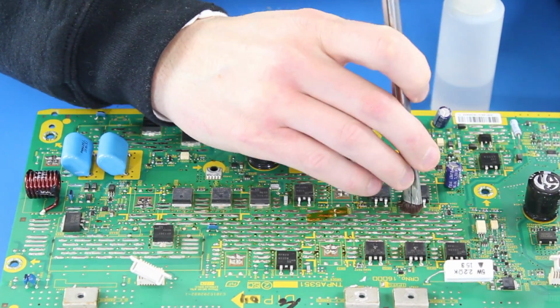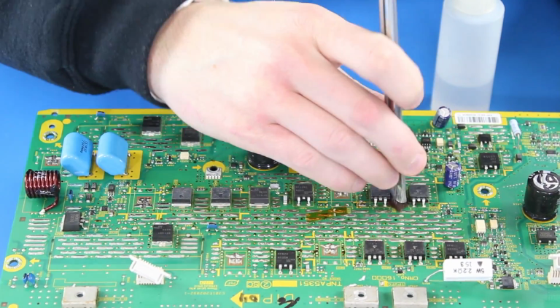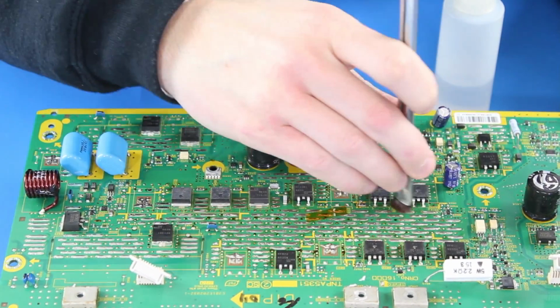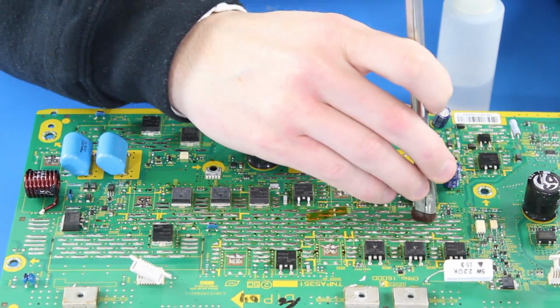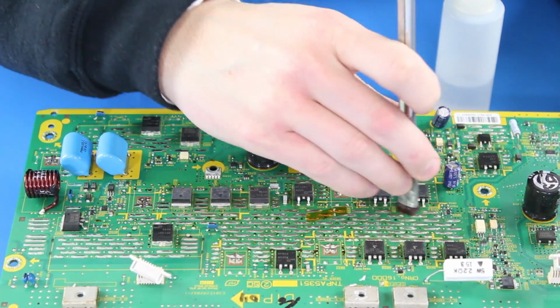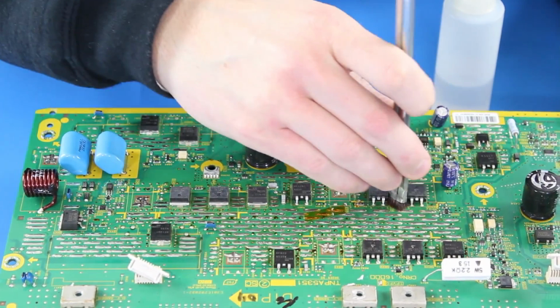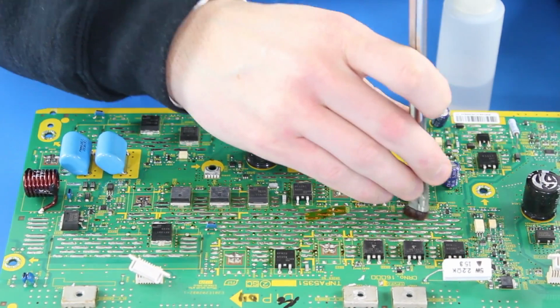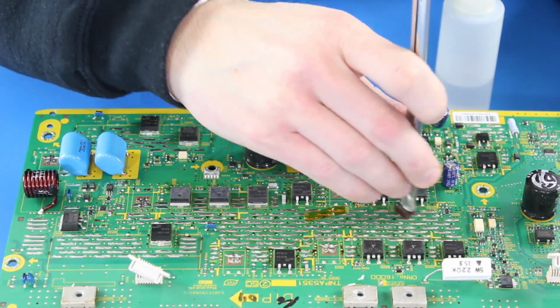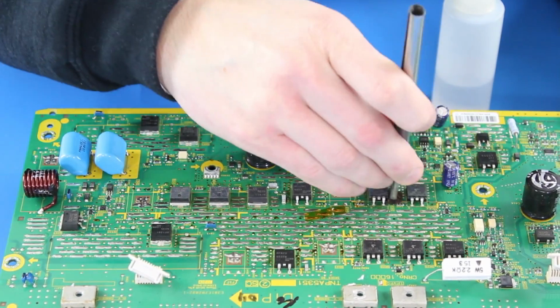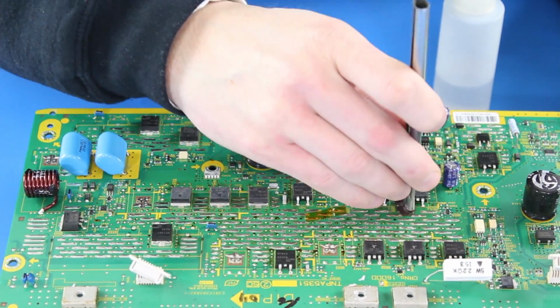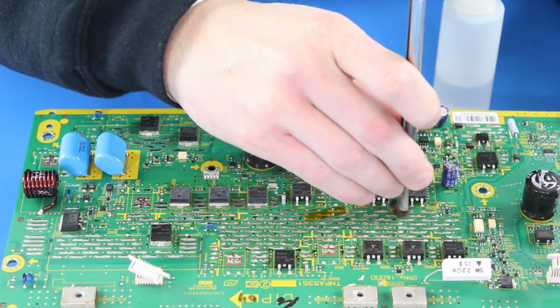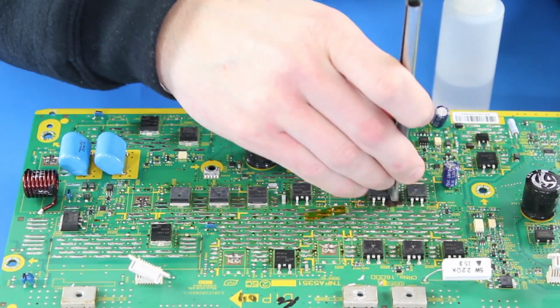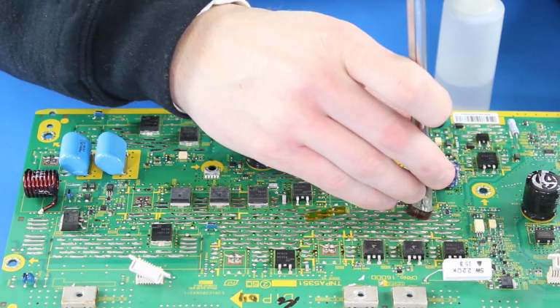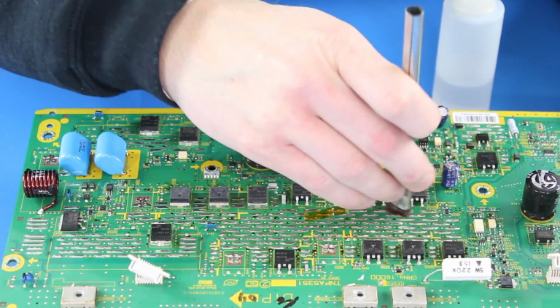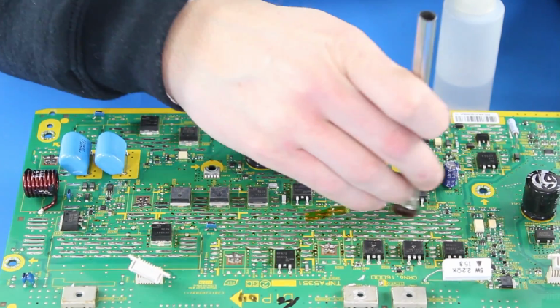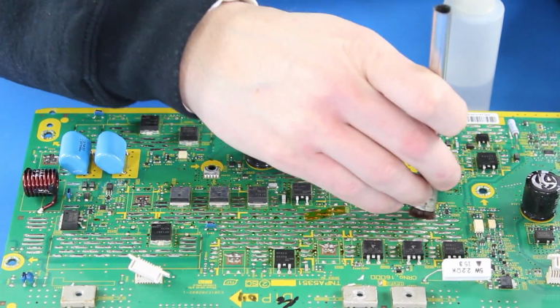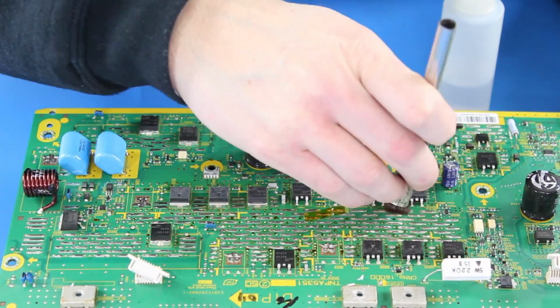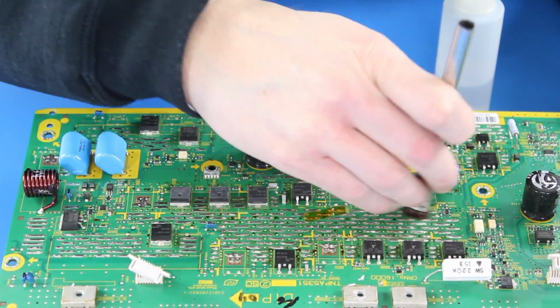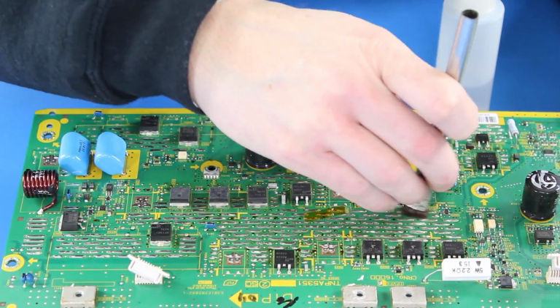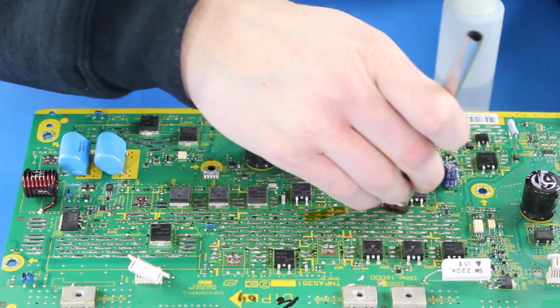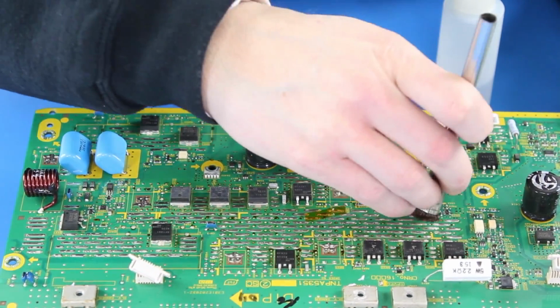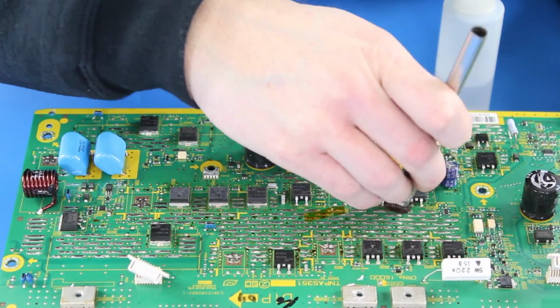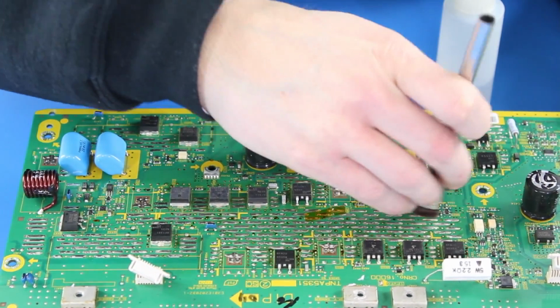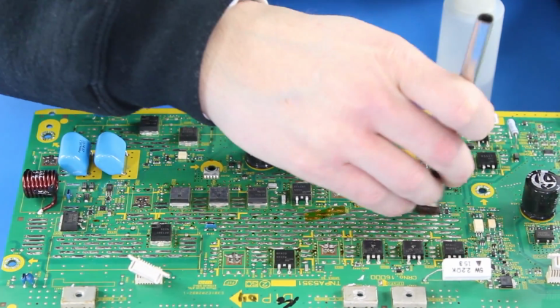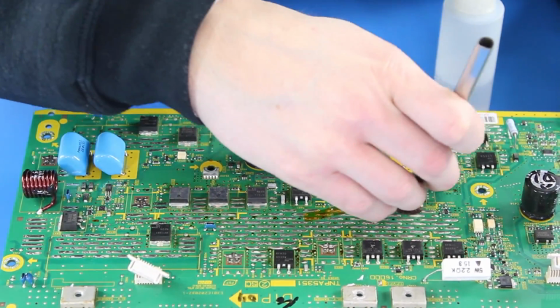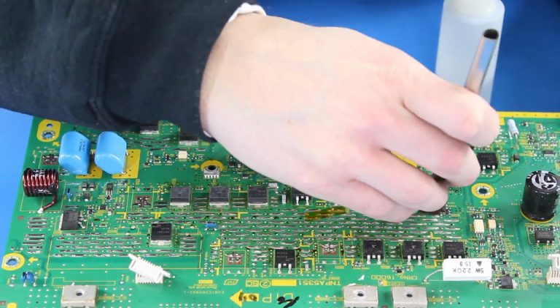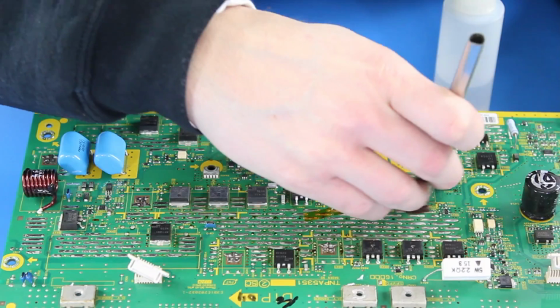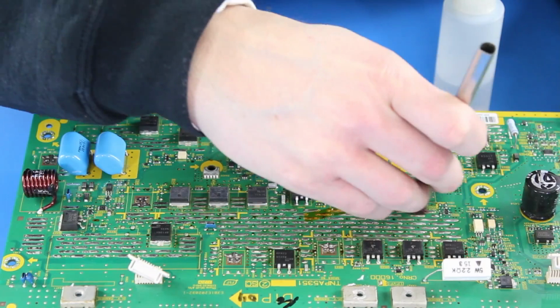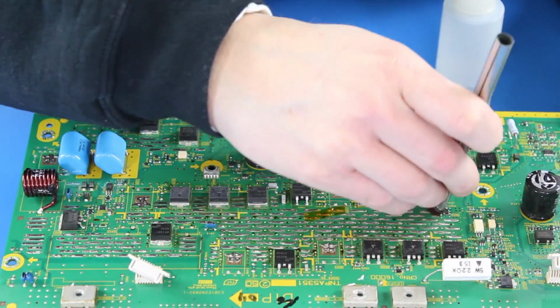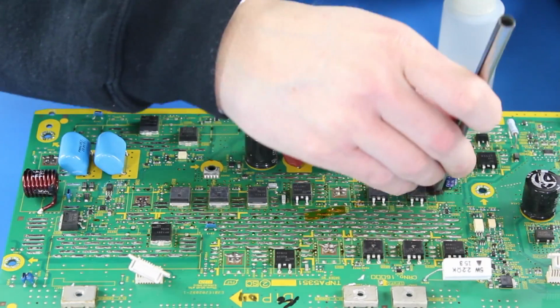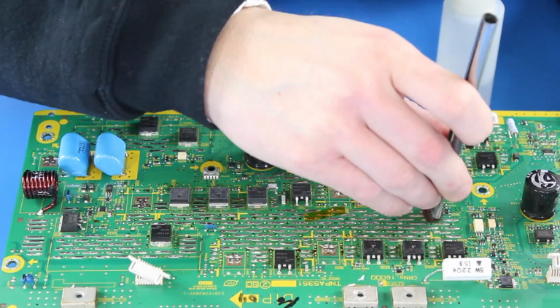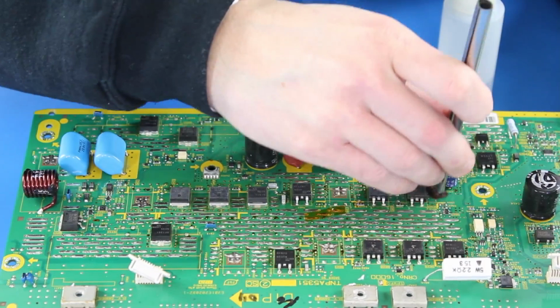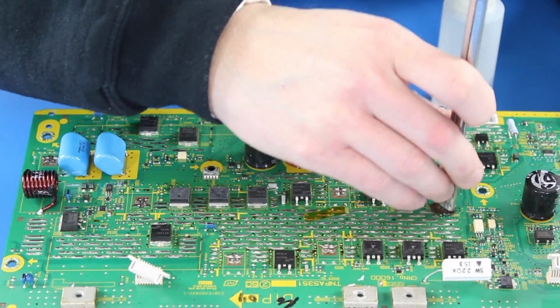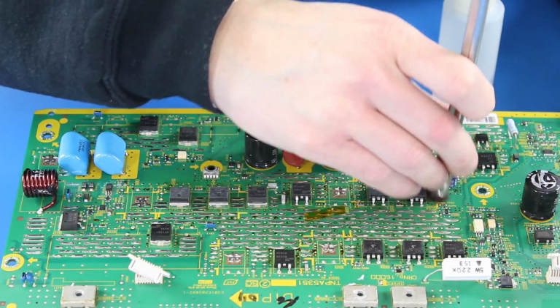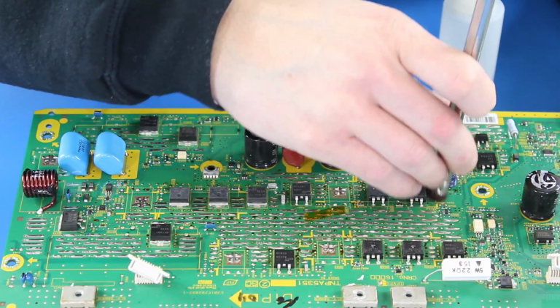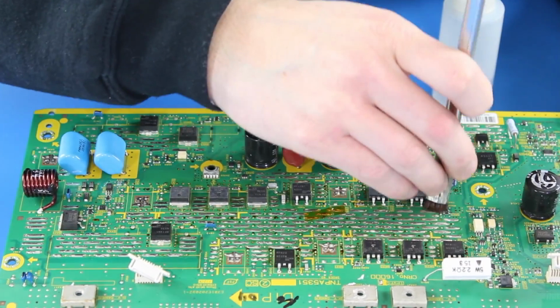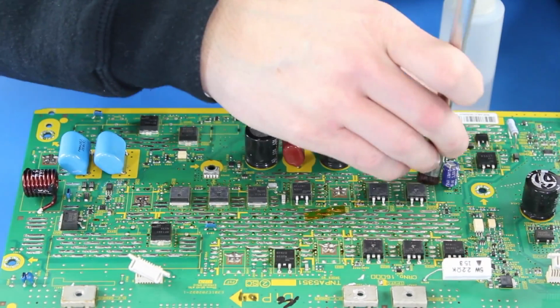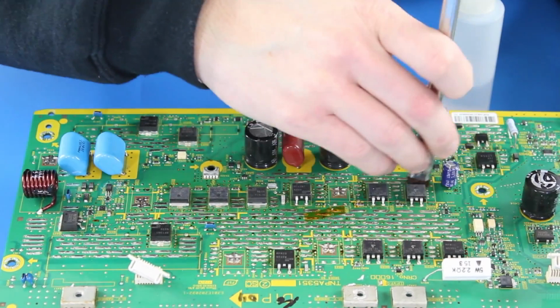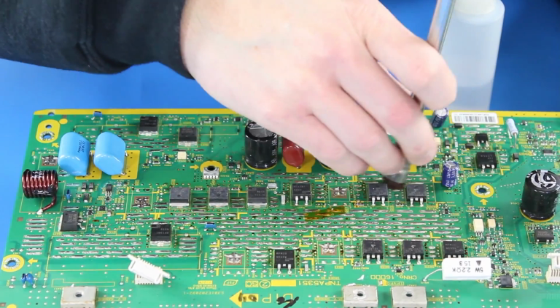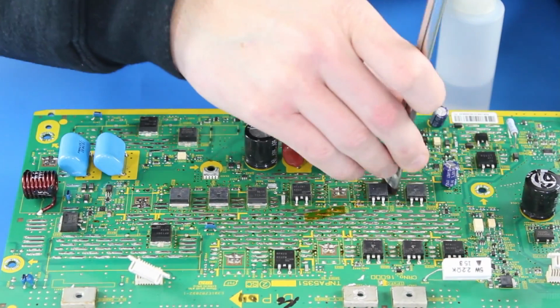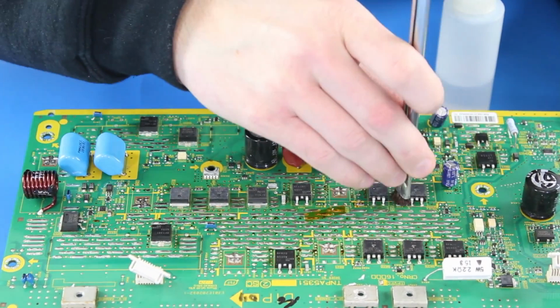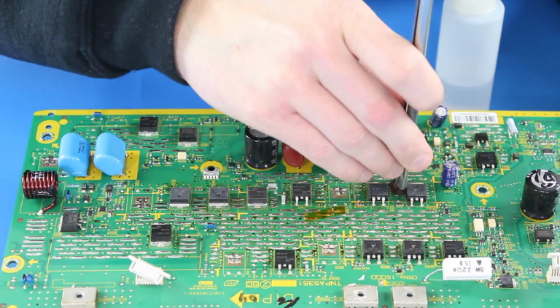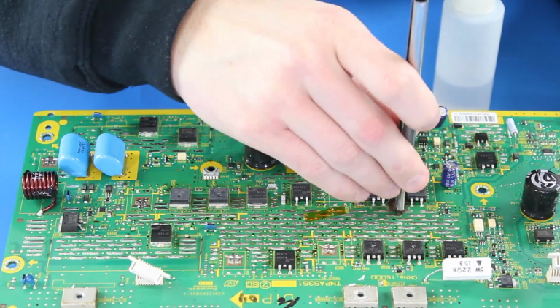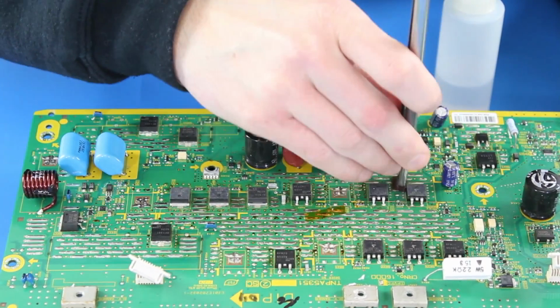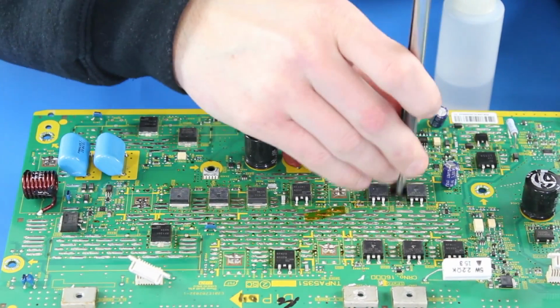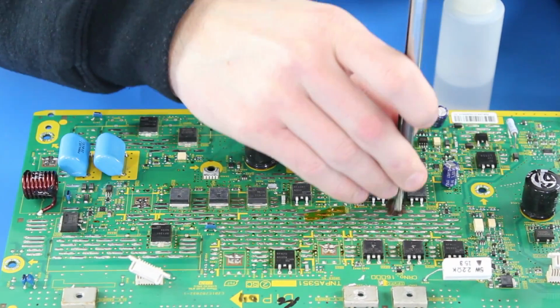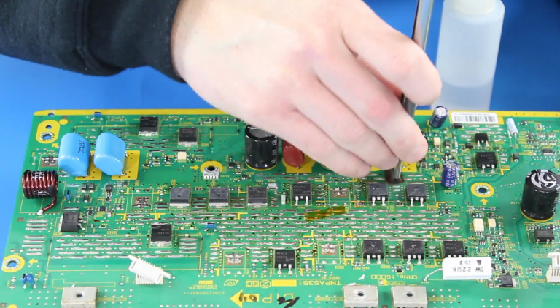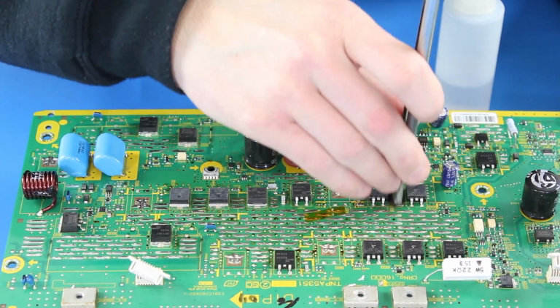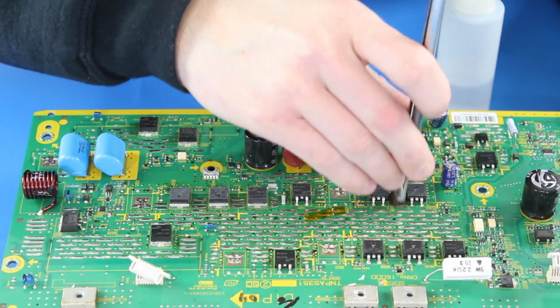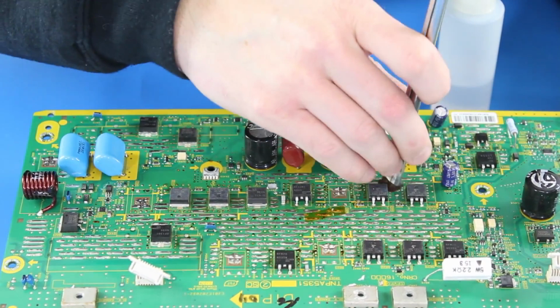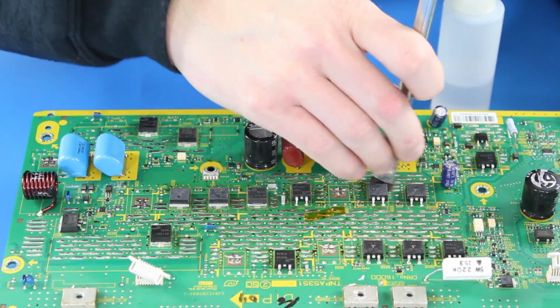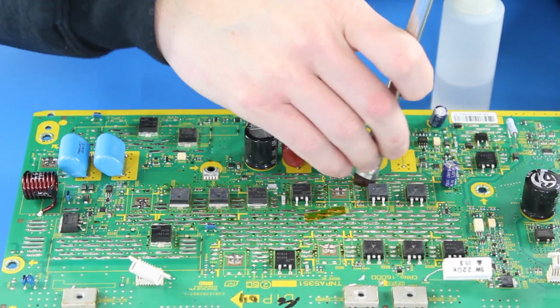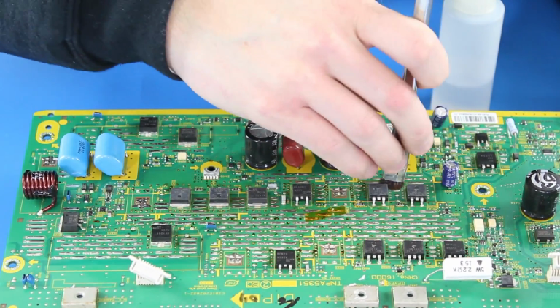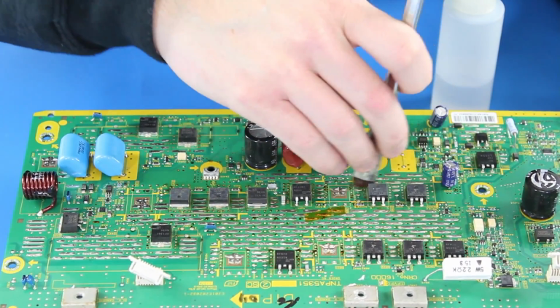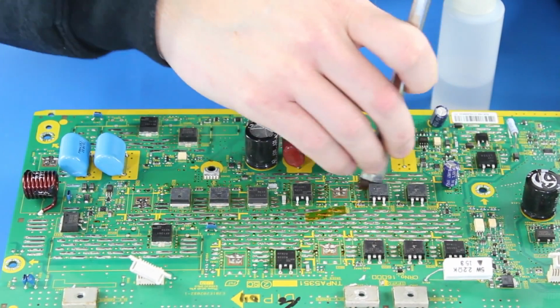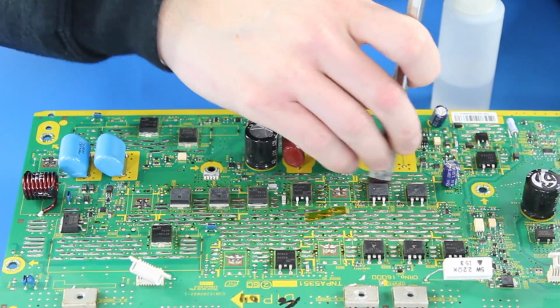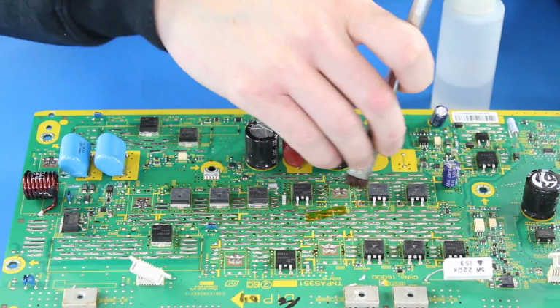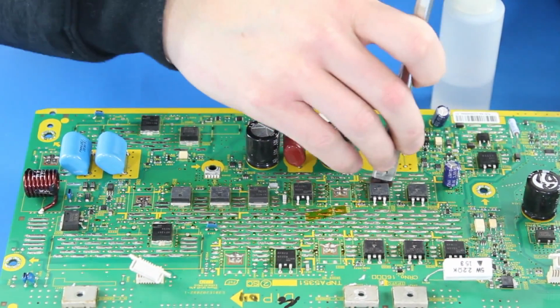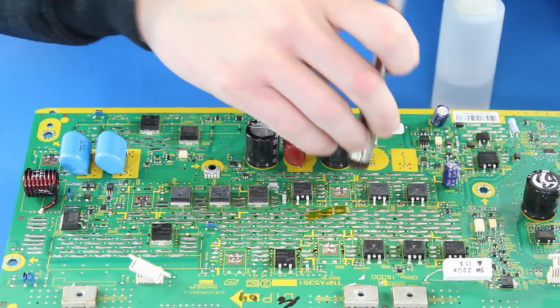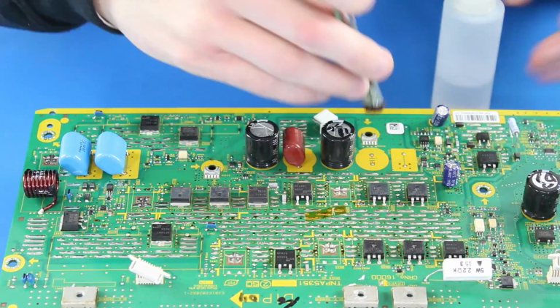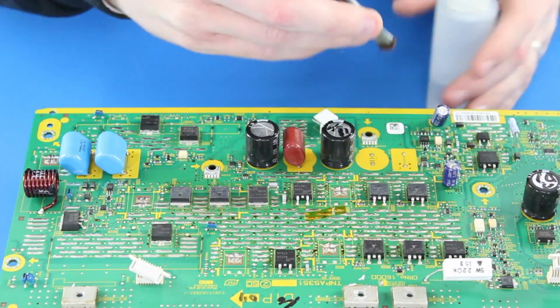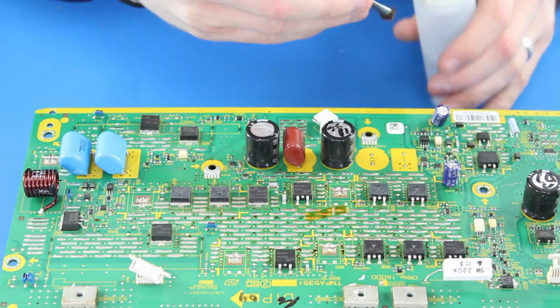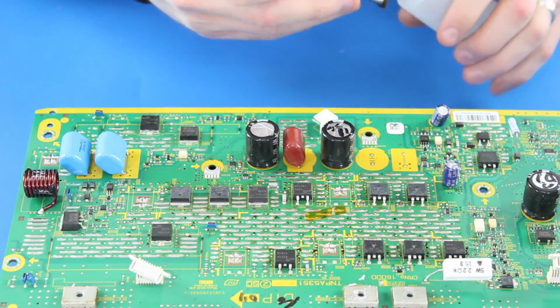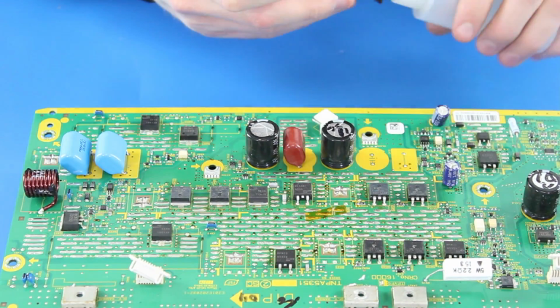After I have soldered the components to the board, I will then again use my brush and rubbing alcohol to clean up around the components.